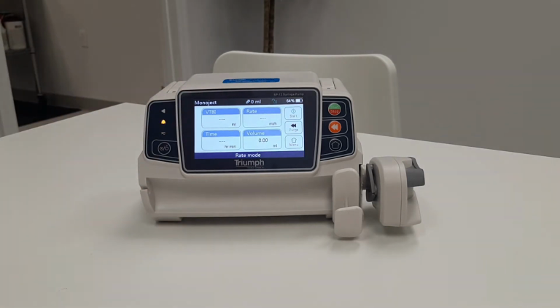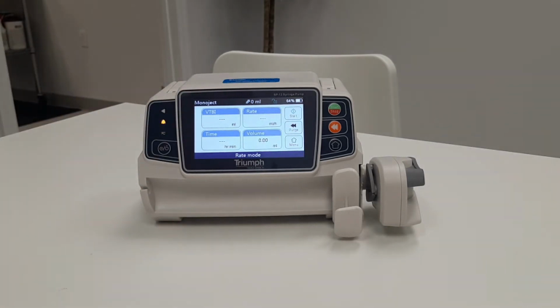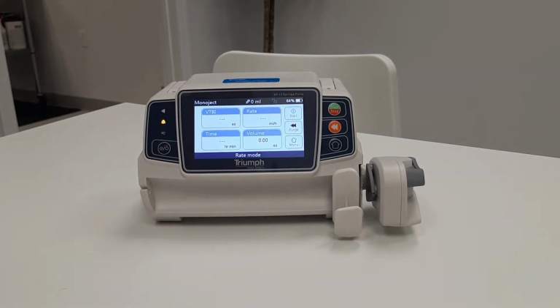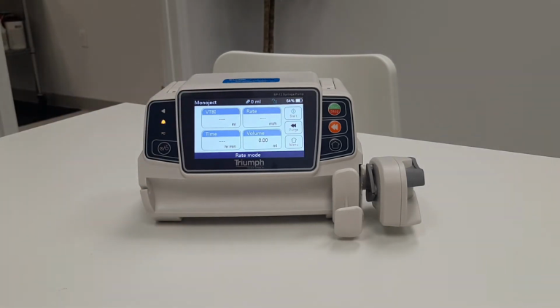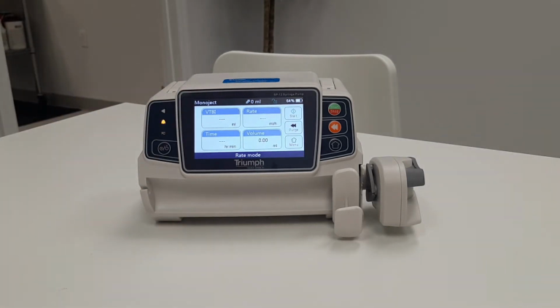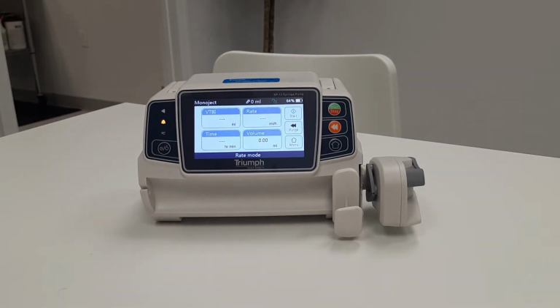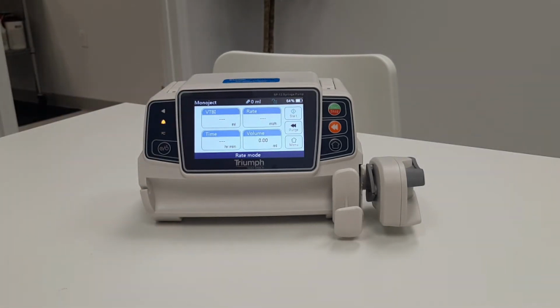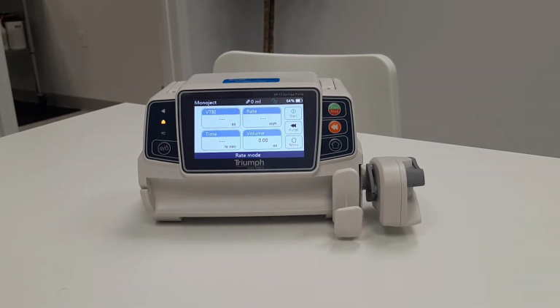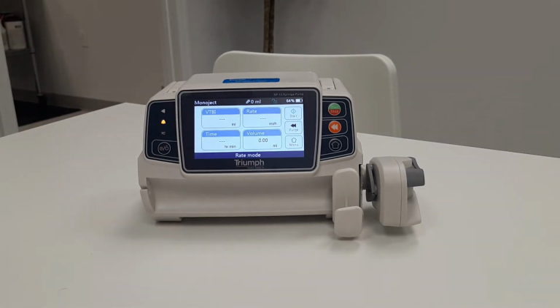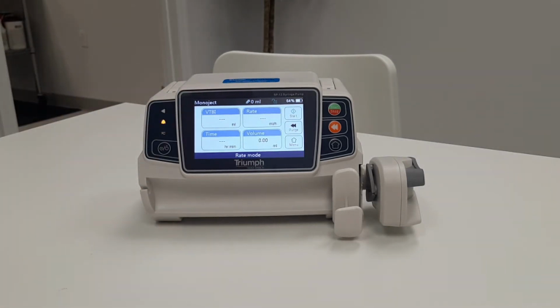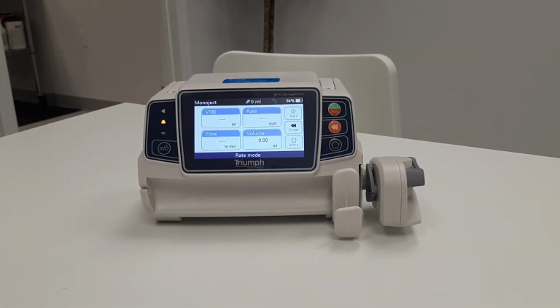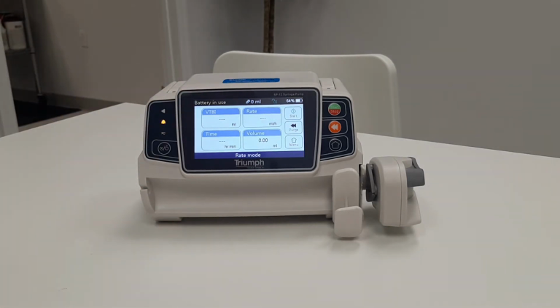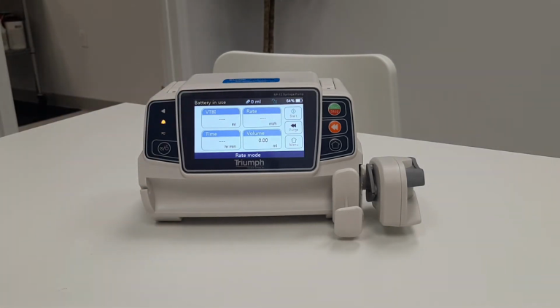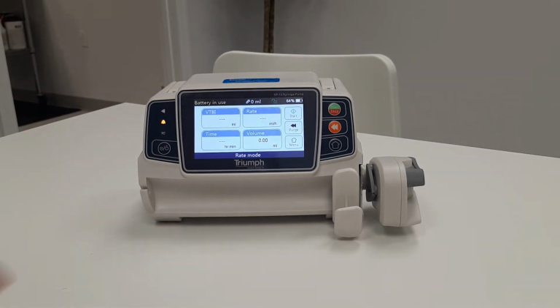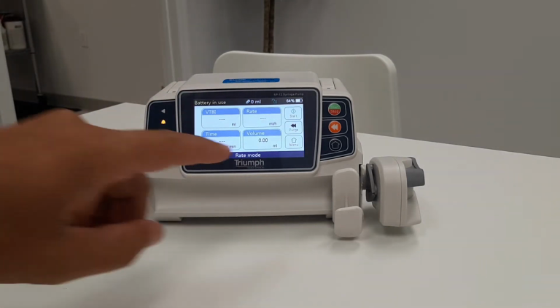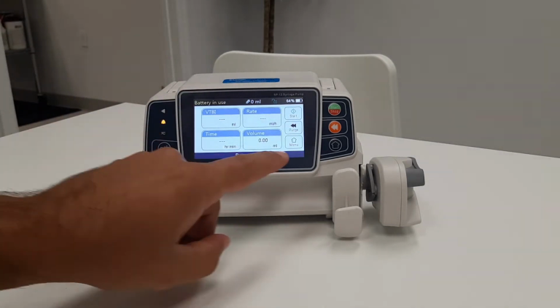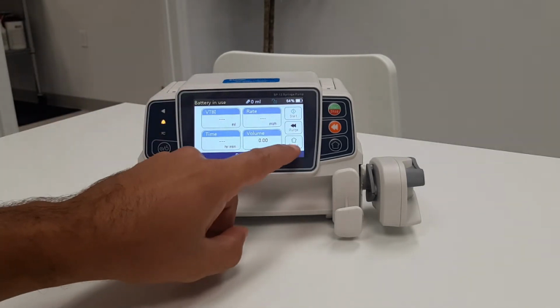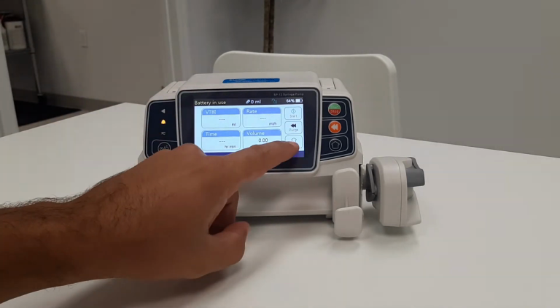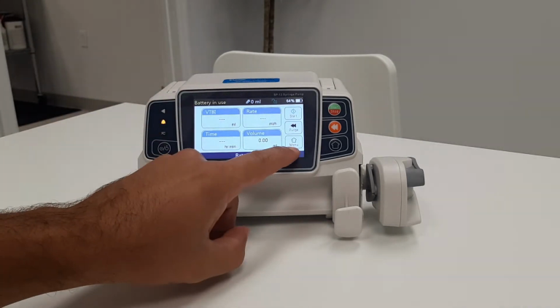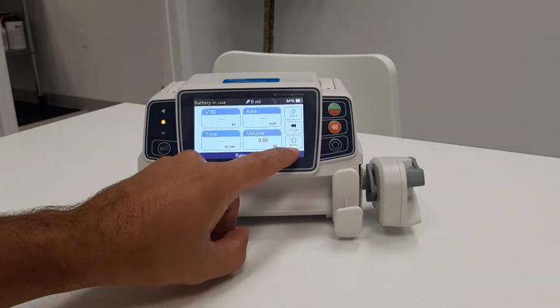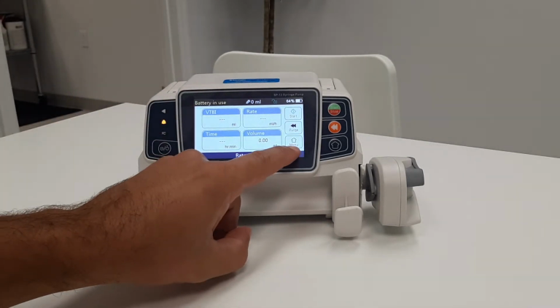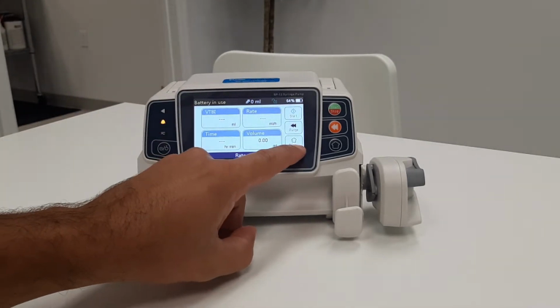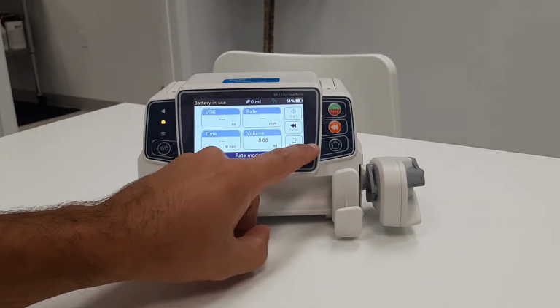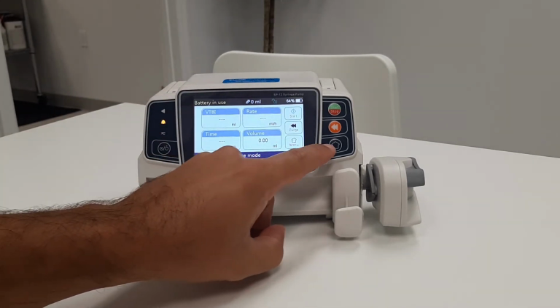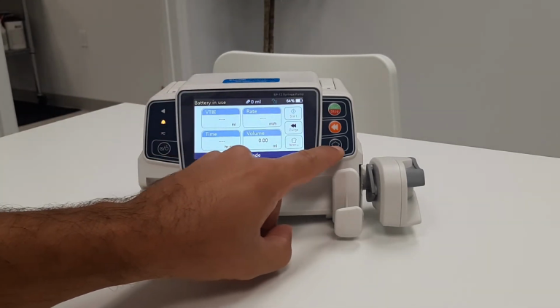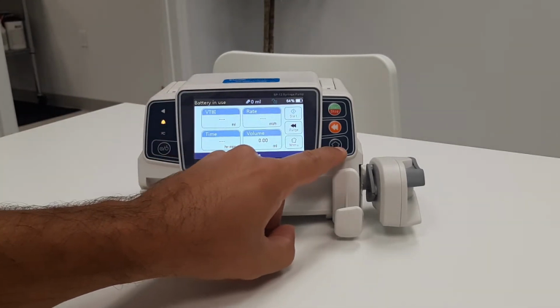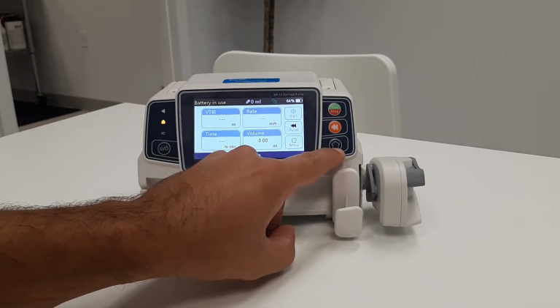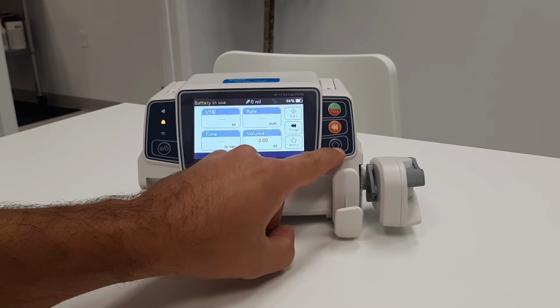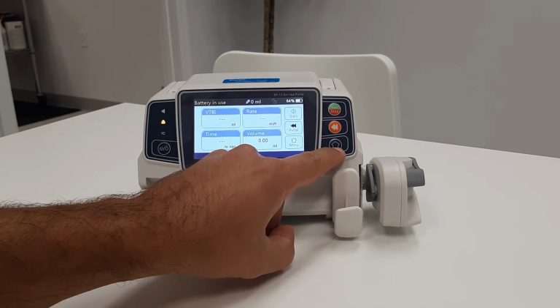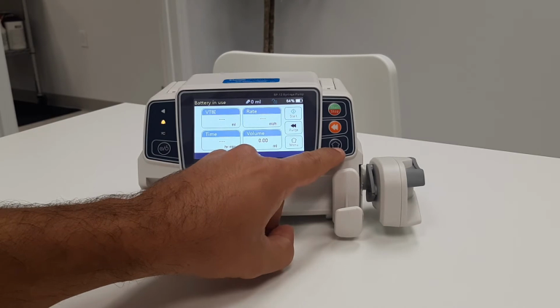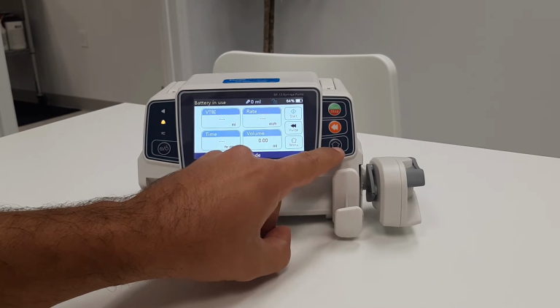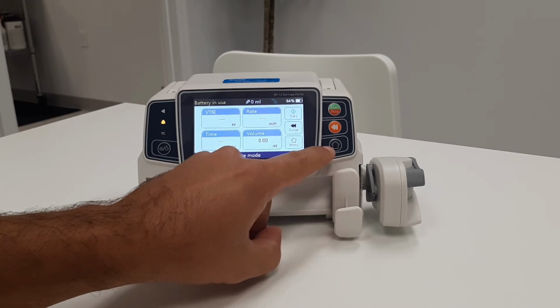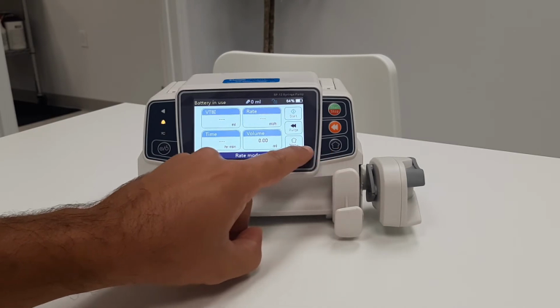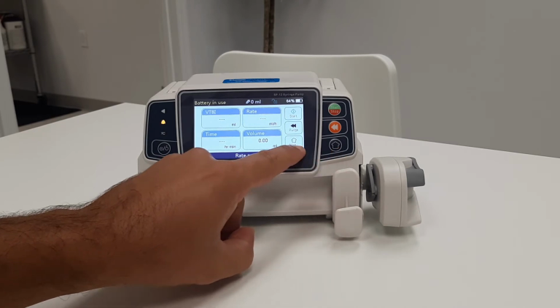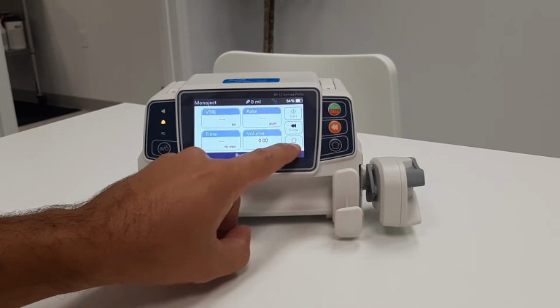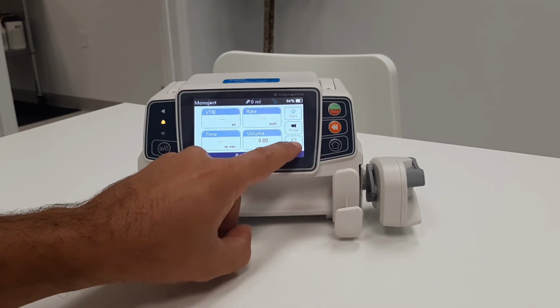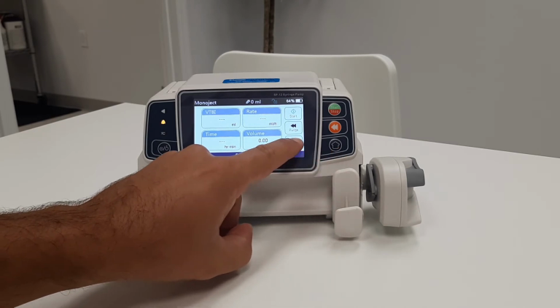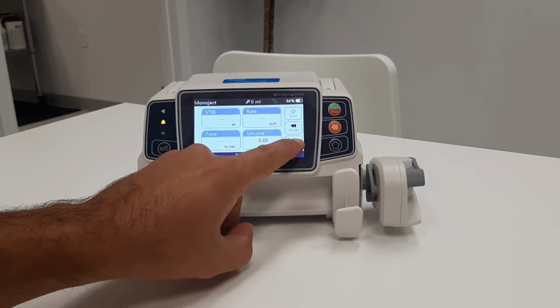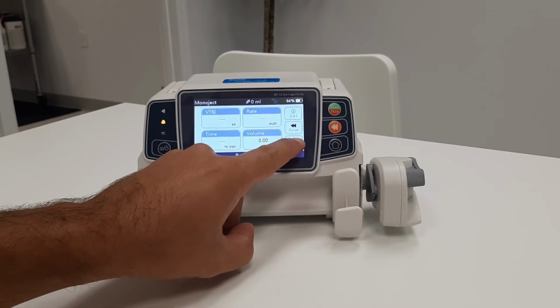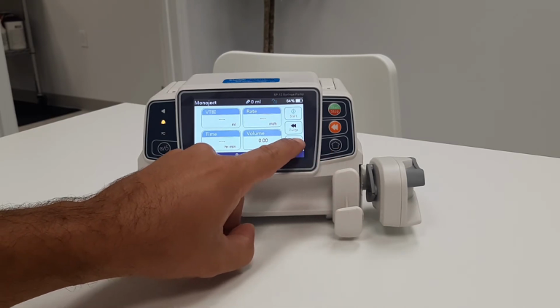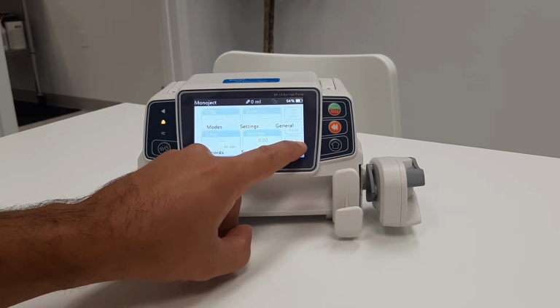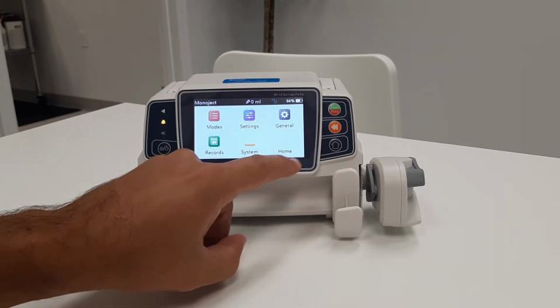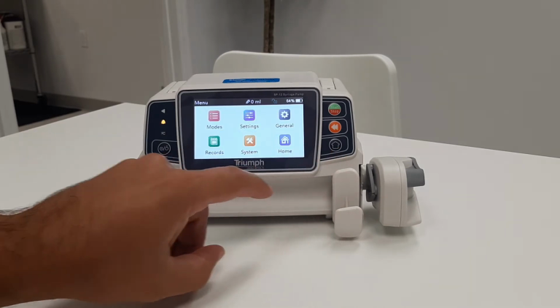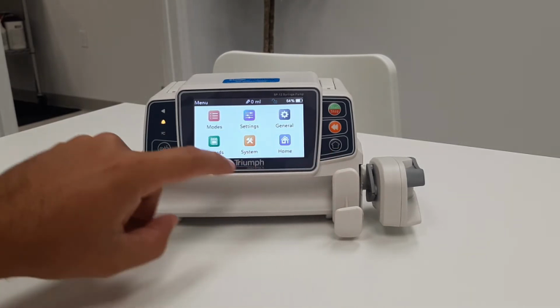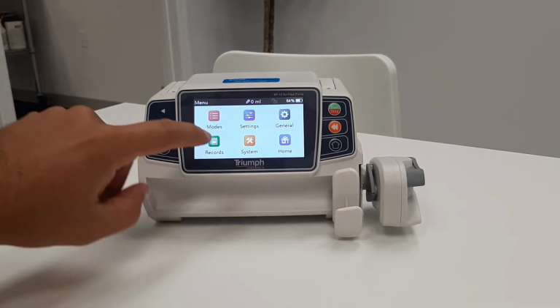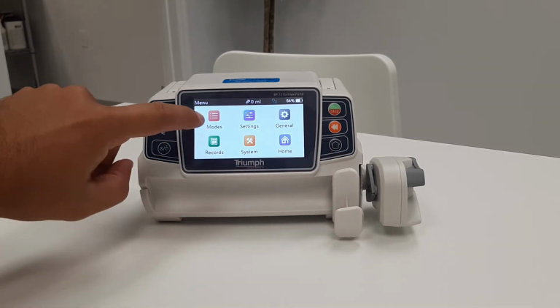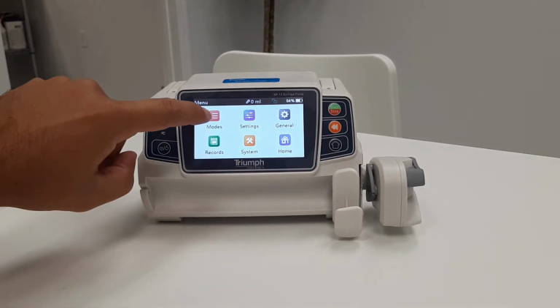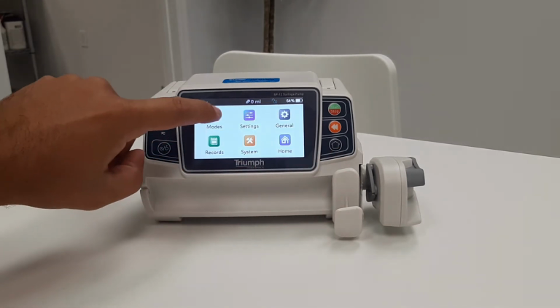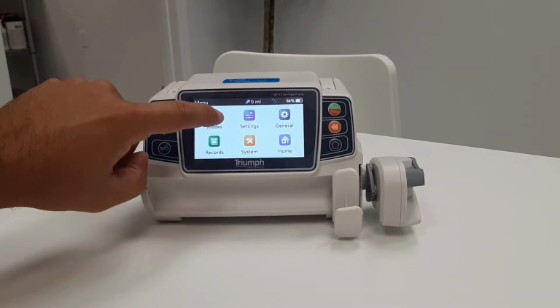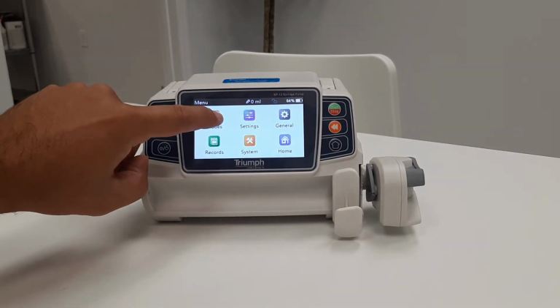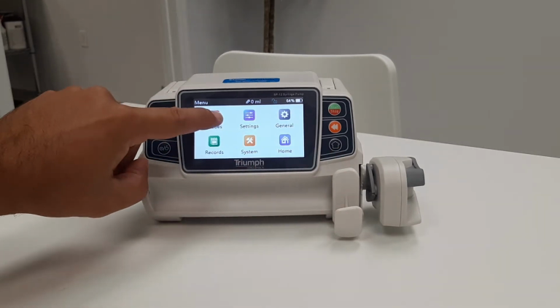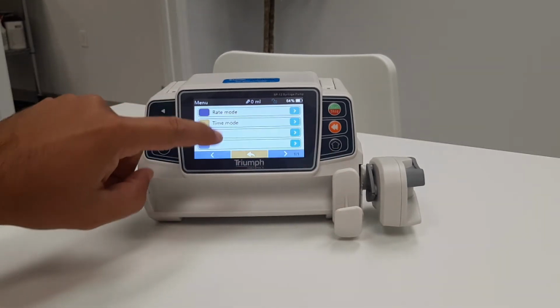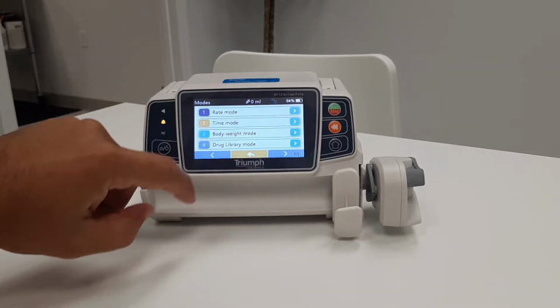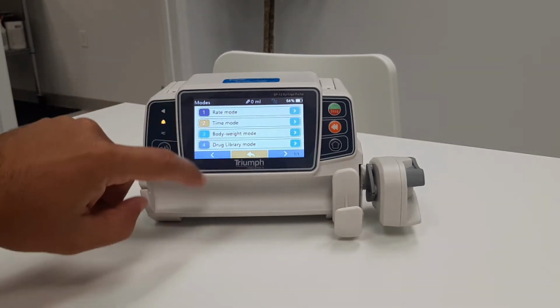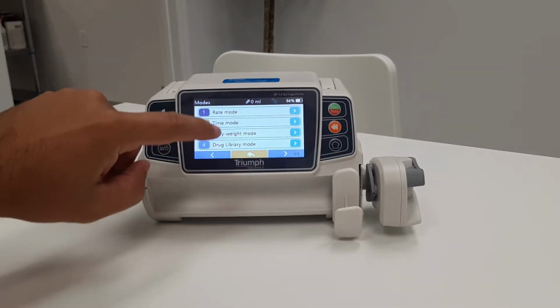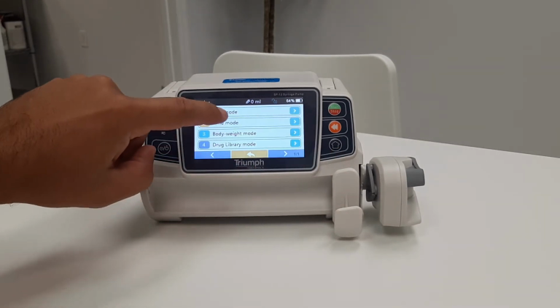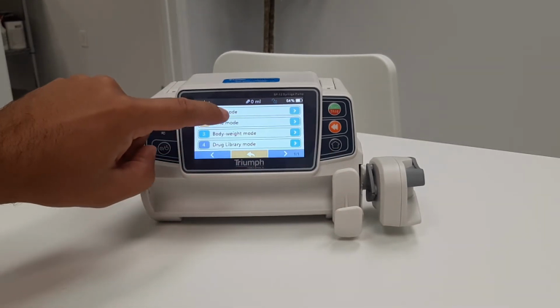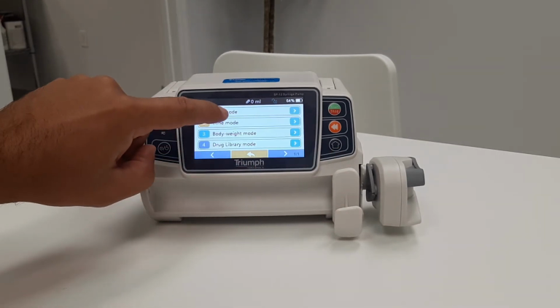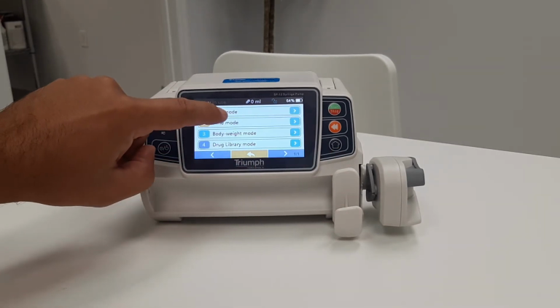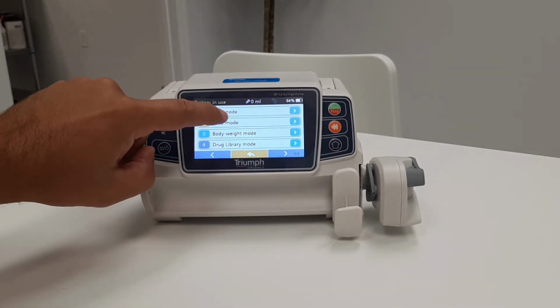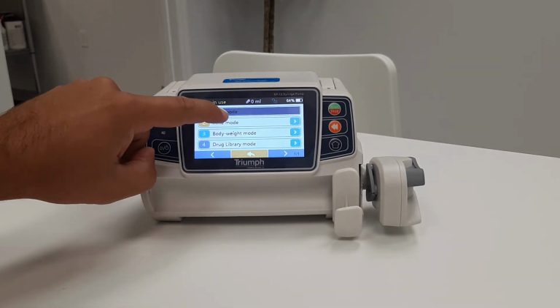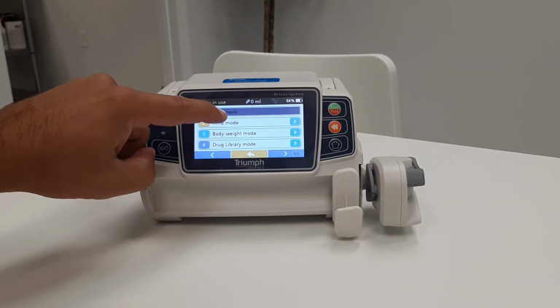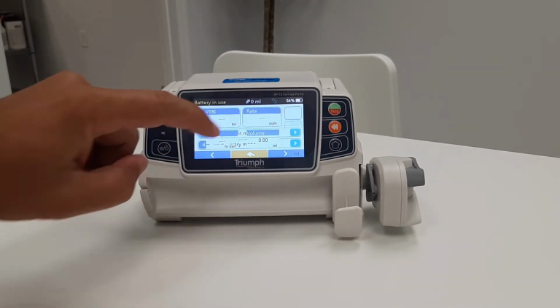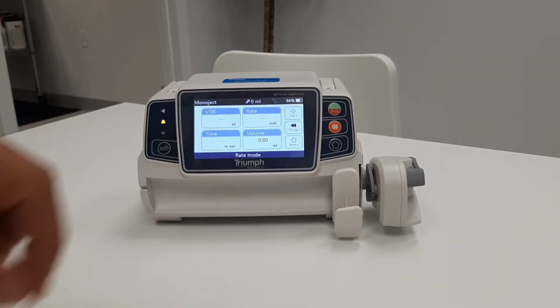The other way is by pressing one of the two menu buttons, selecting modes, and choosing your preferred mode.